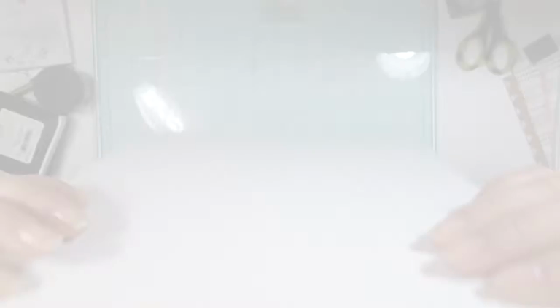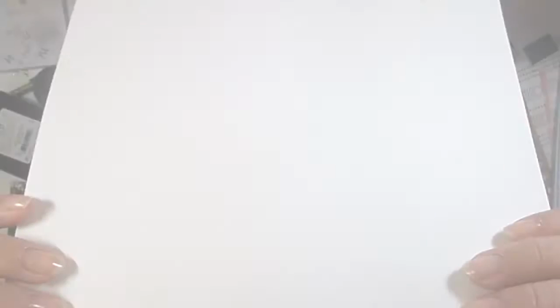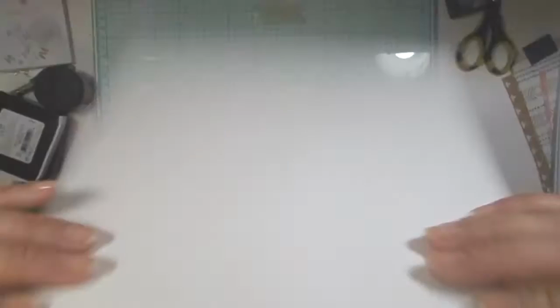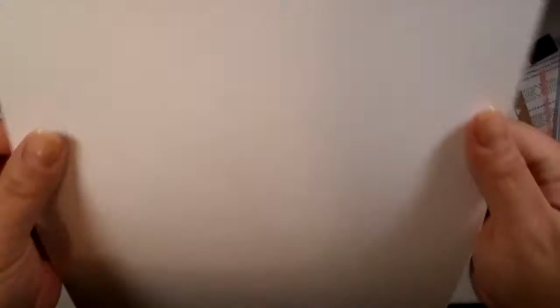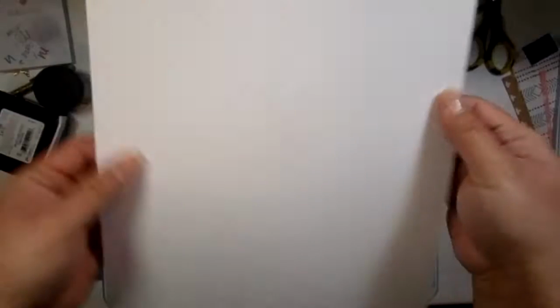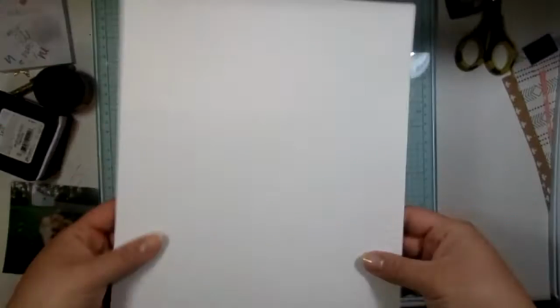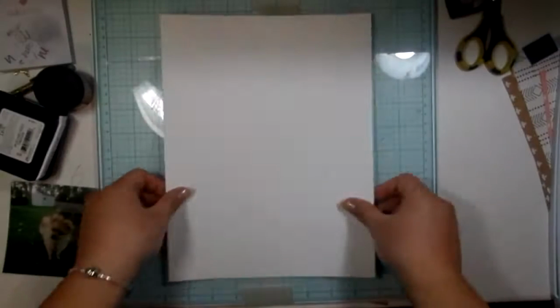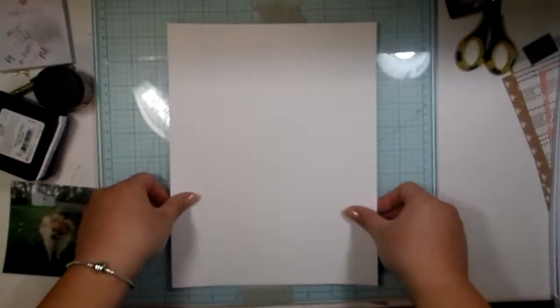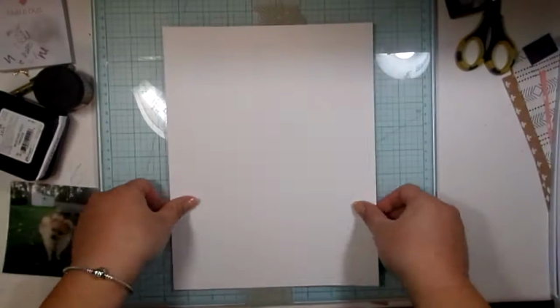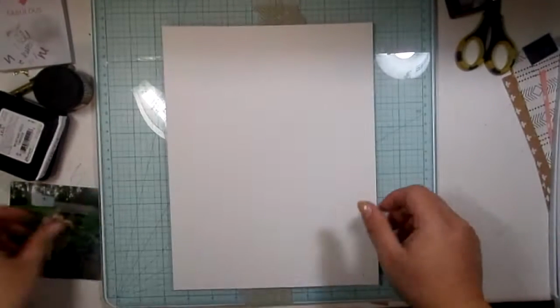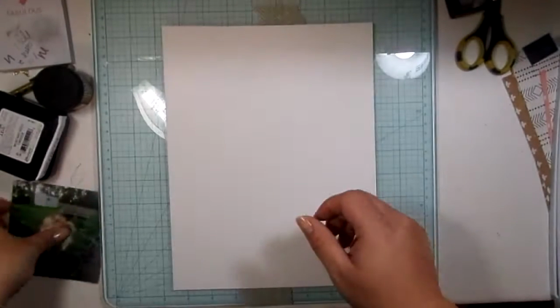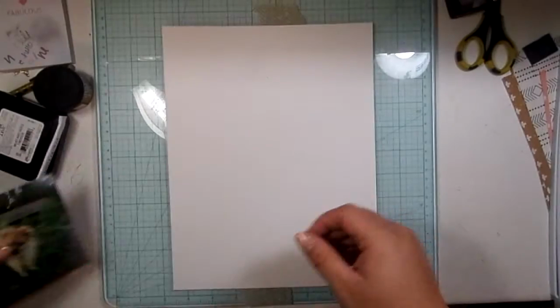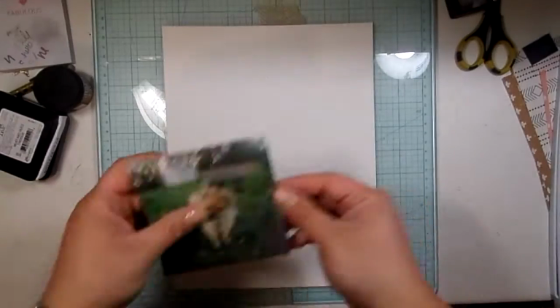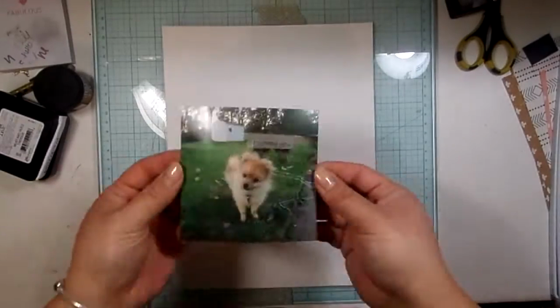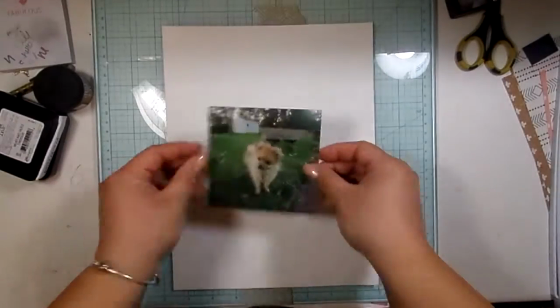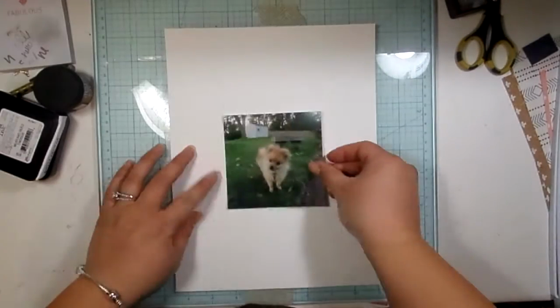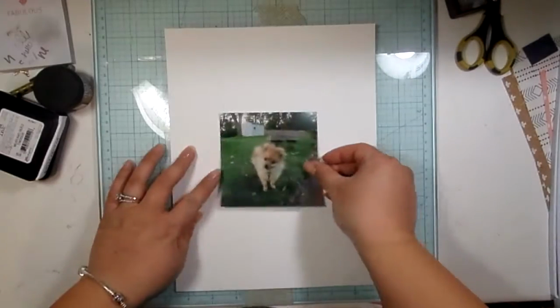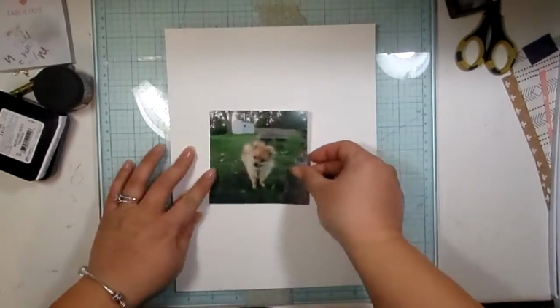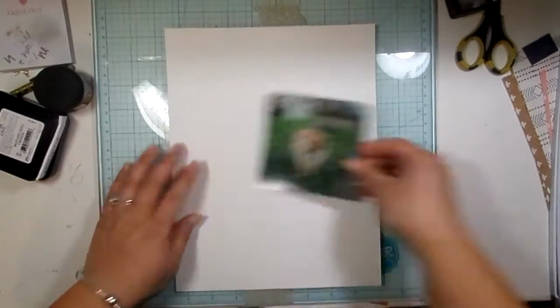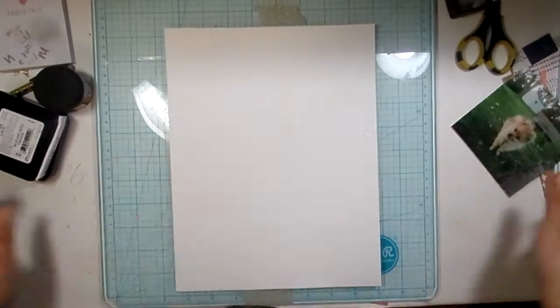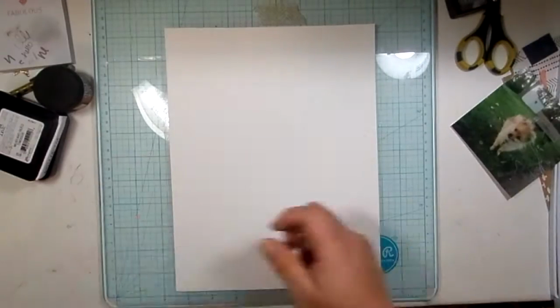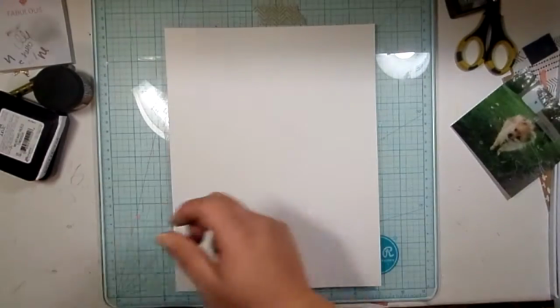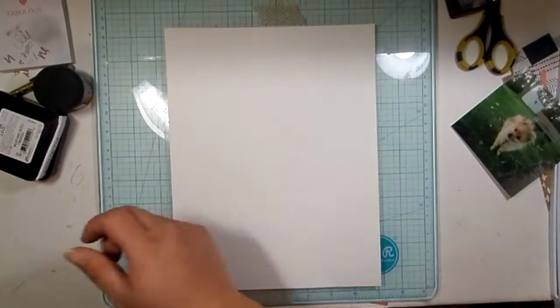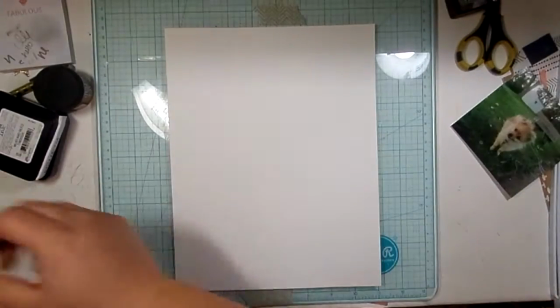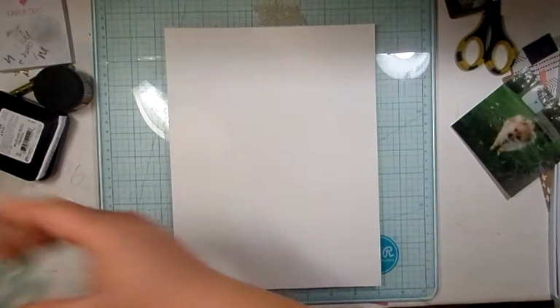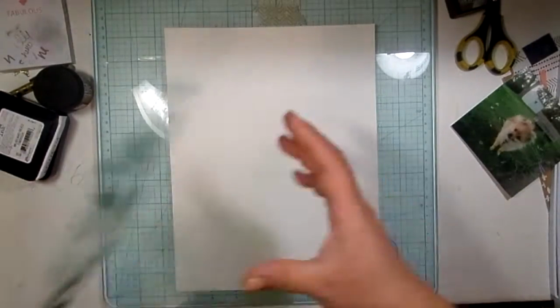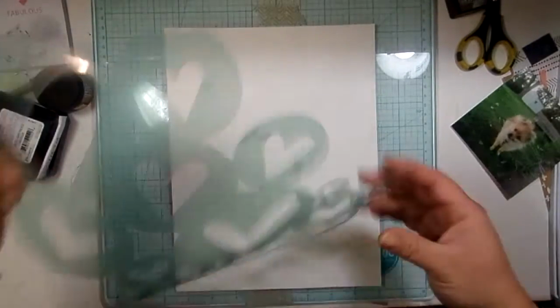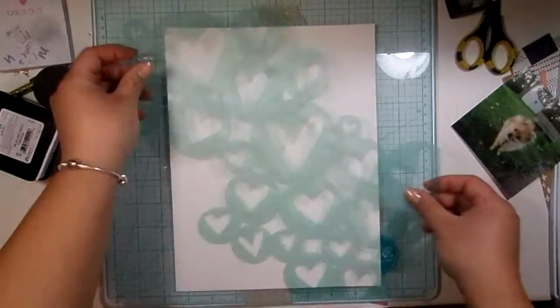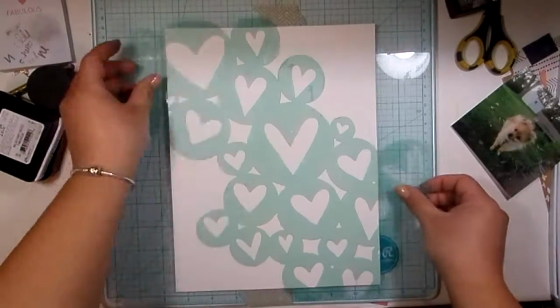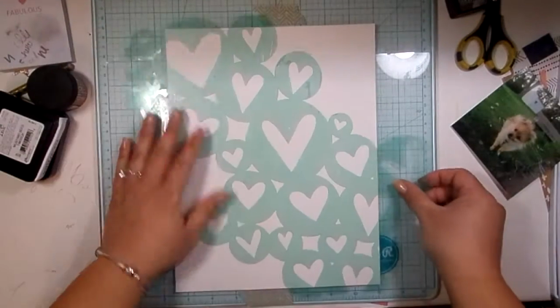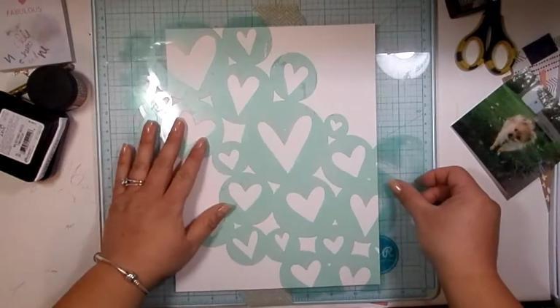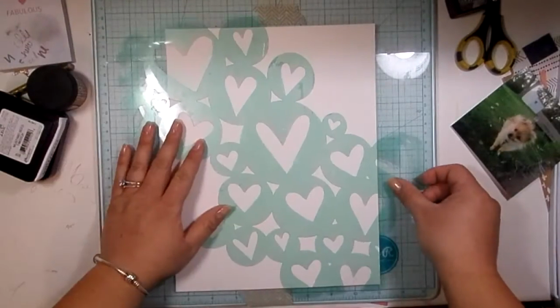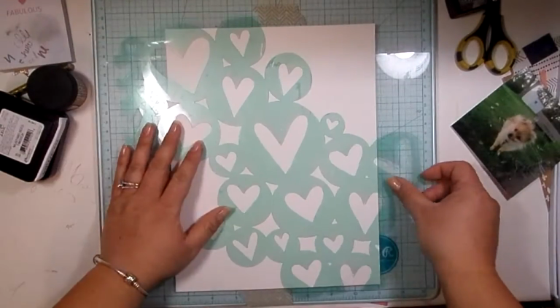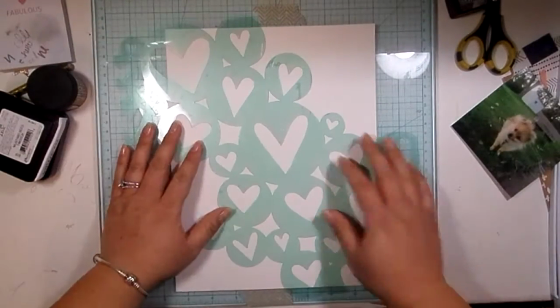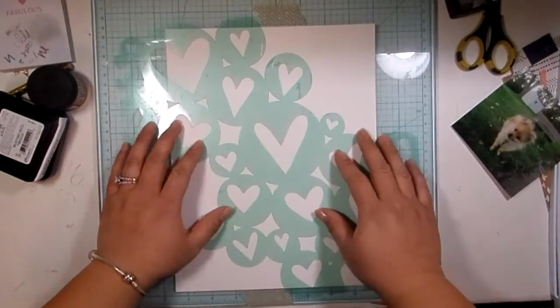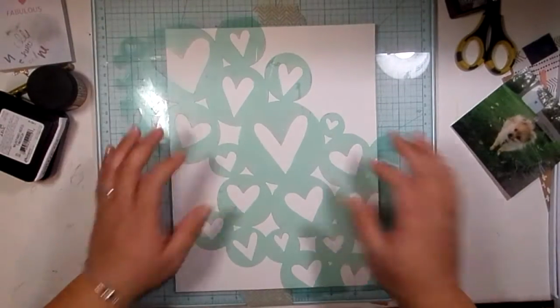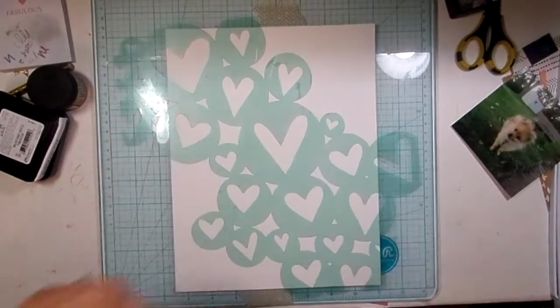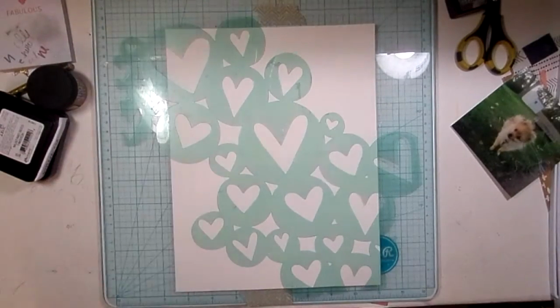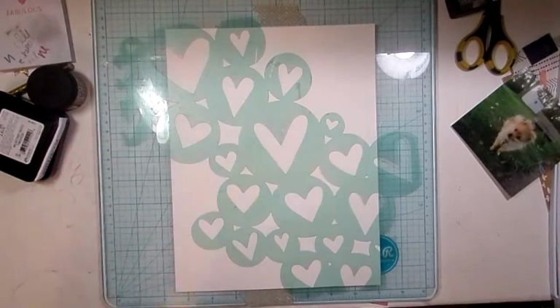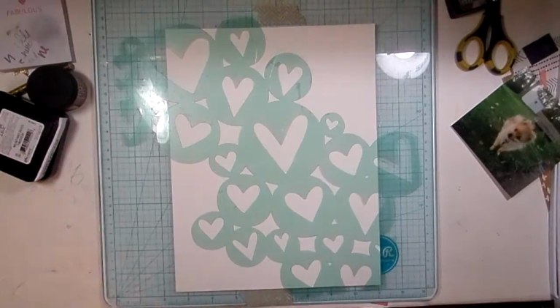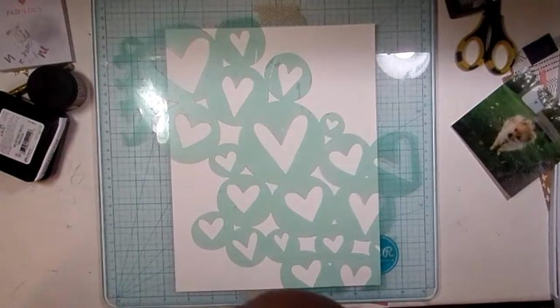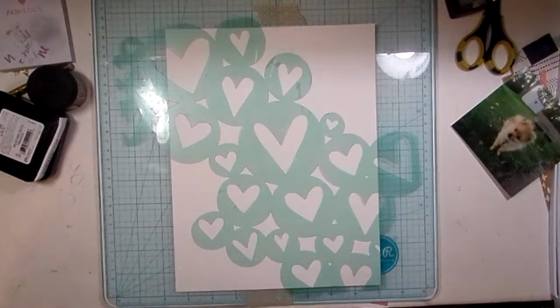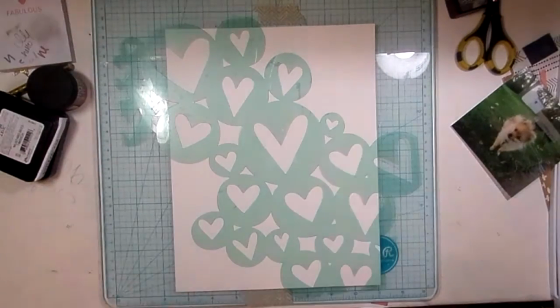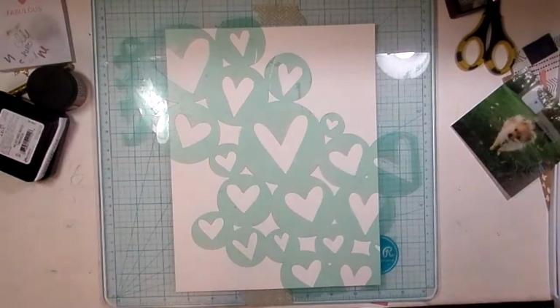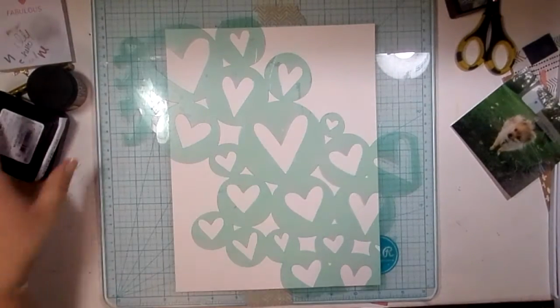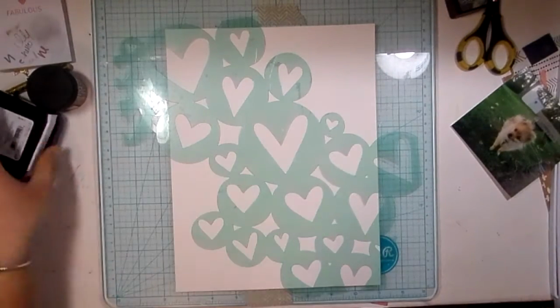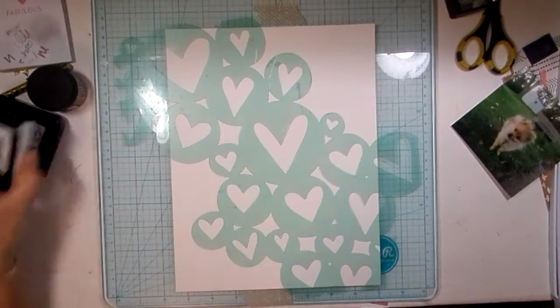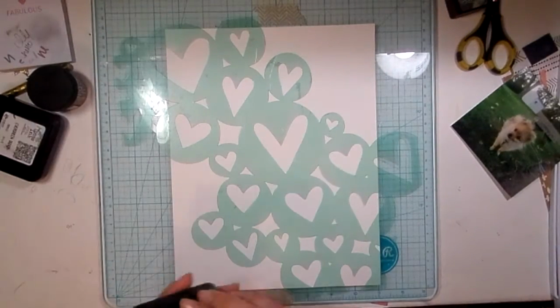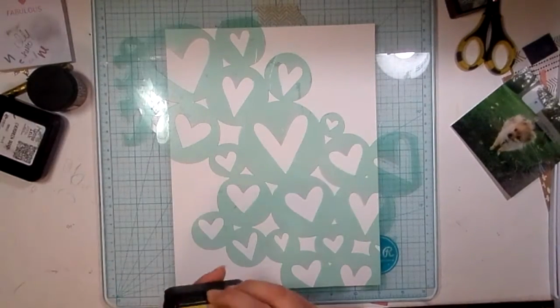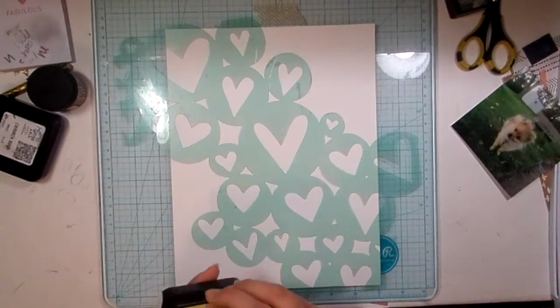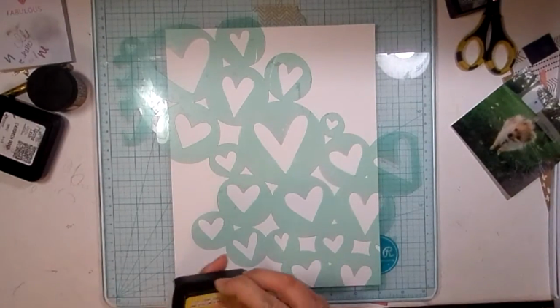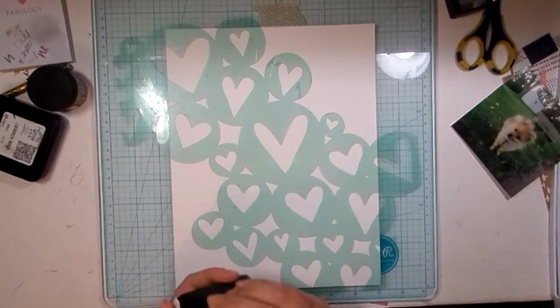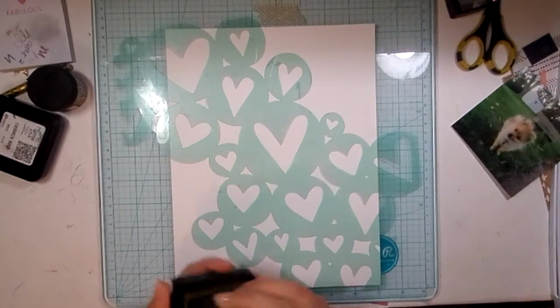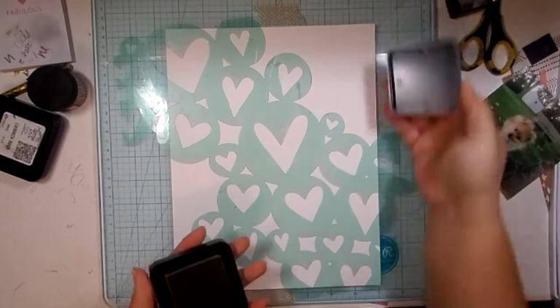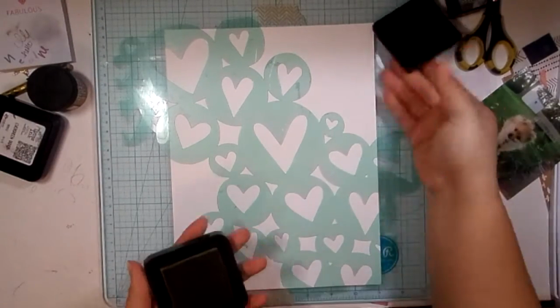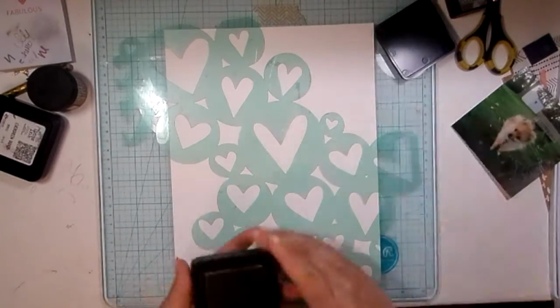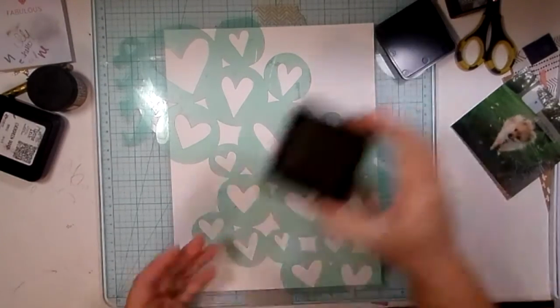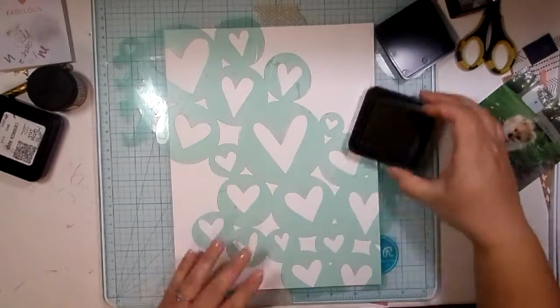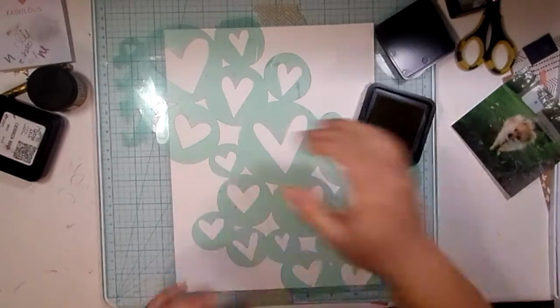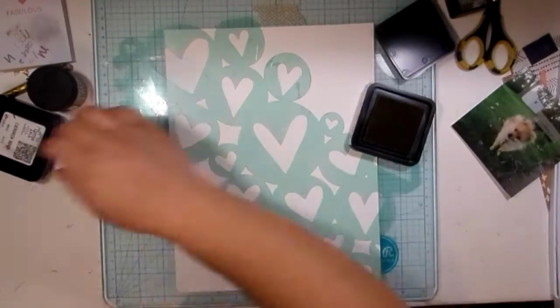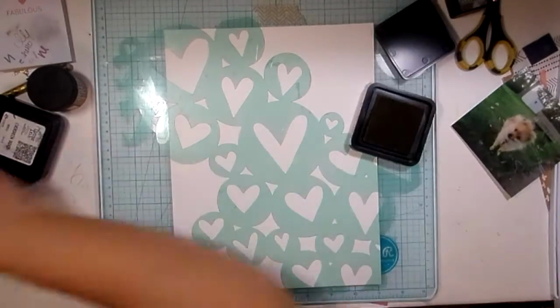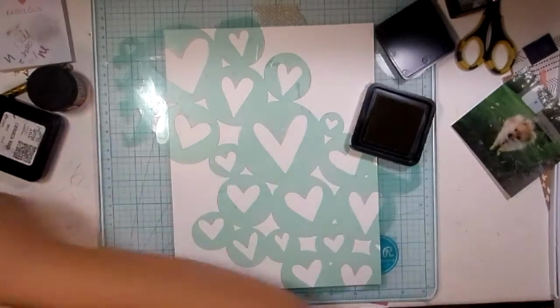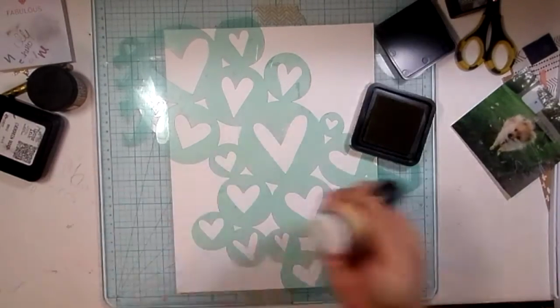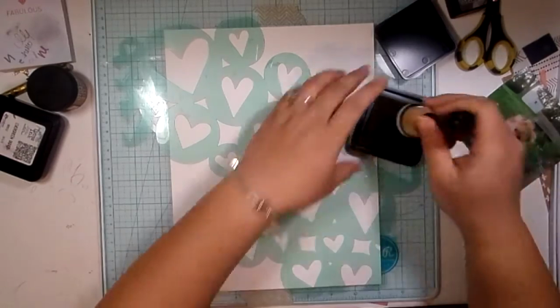Hey guys, welcome back. I have another process video here for you, another 8½ x 11 process video.